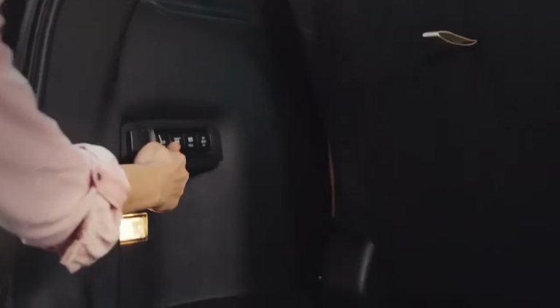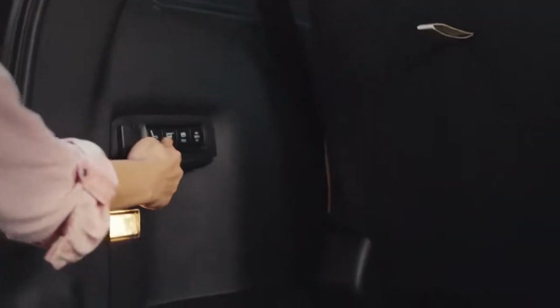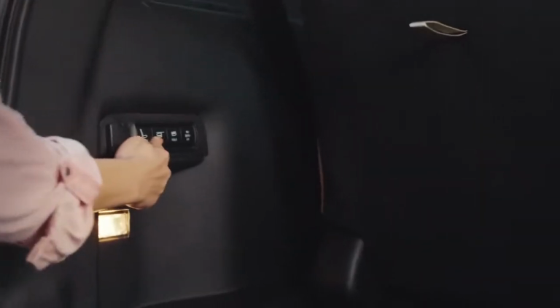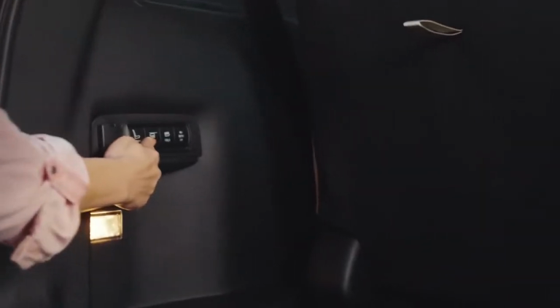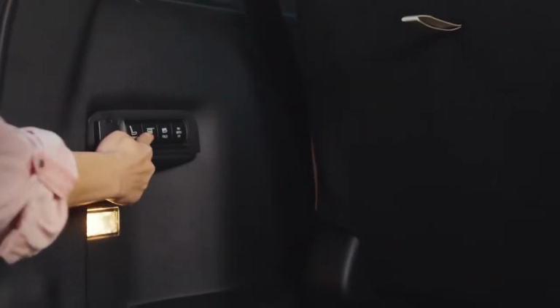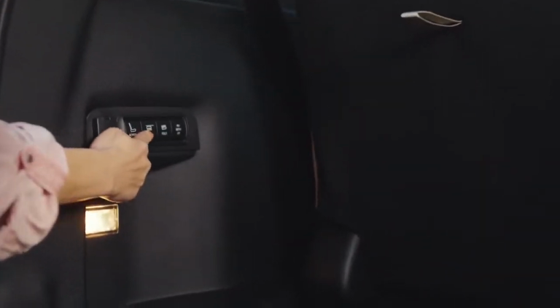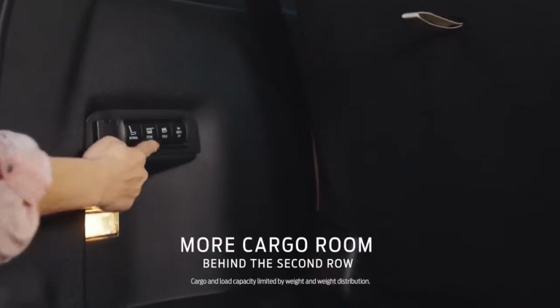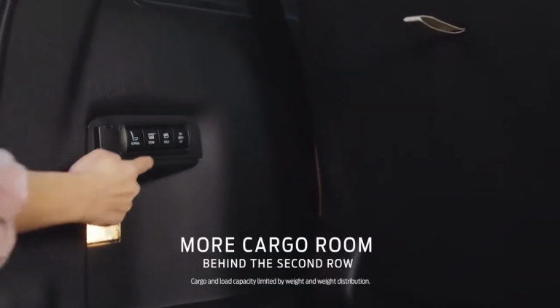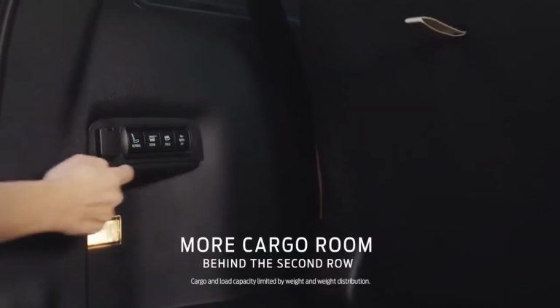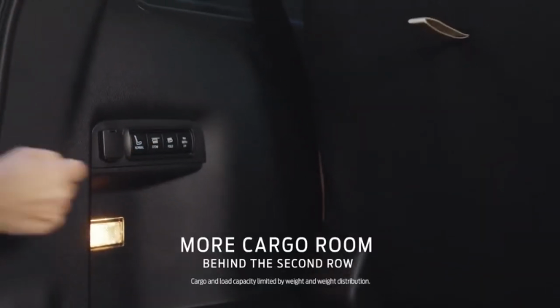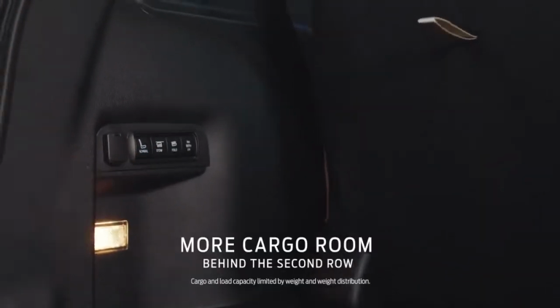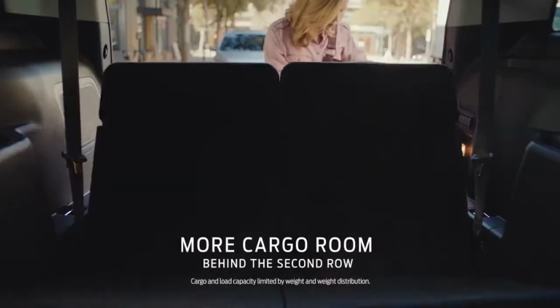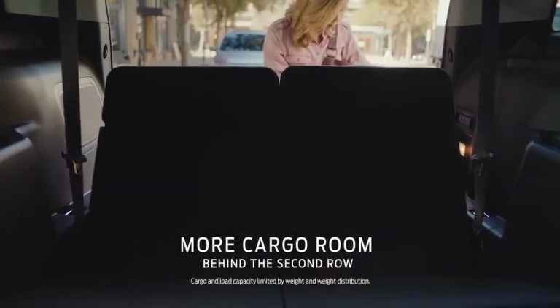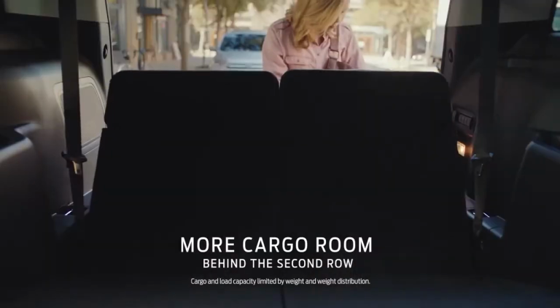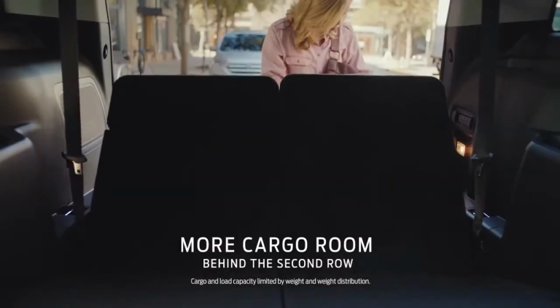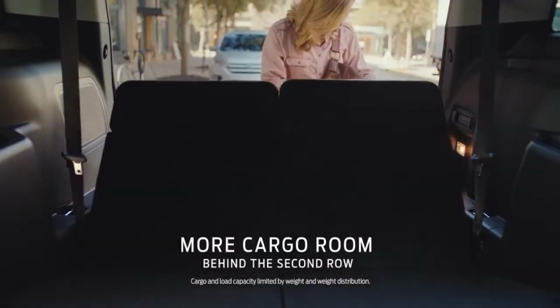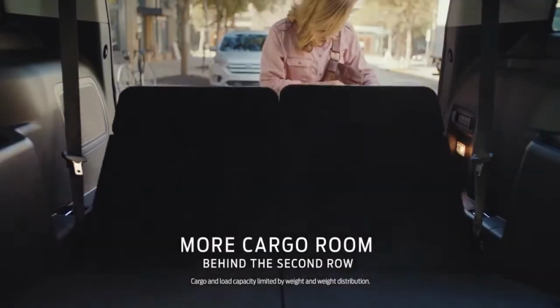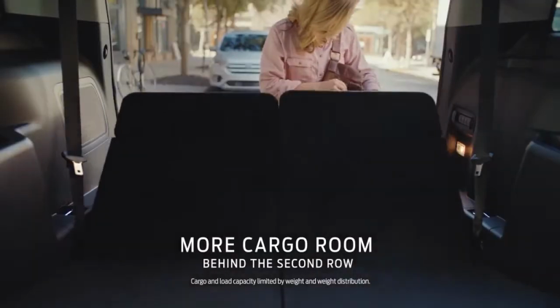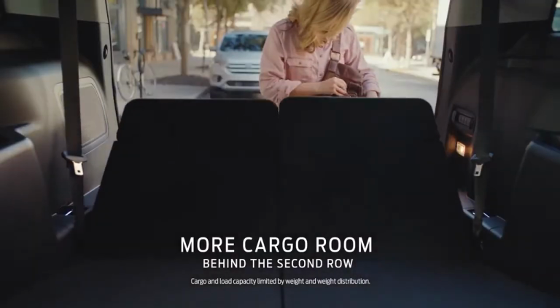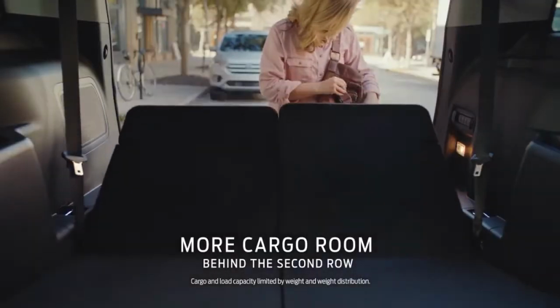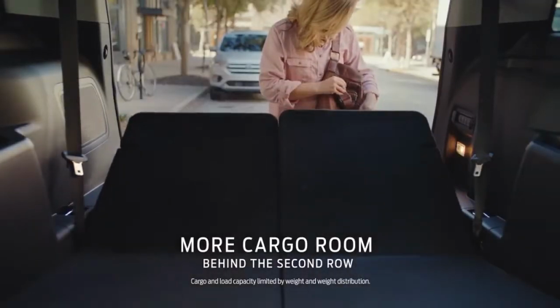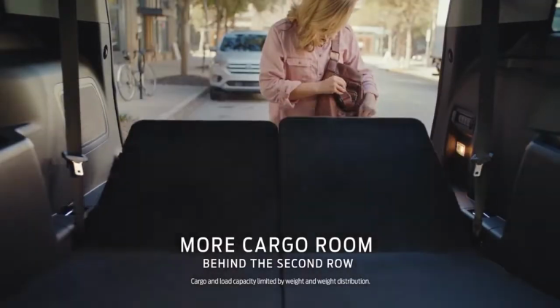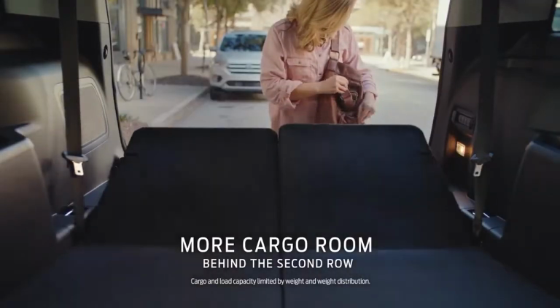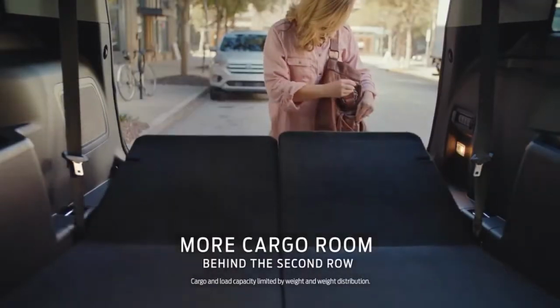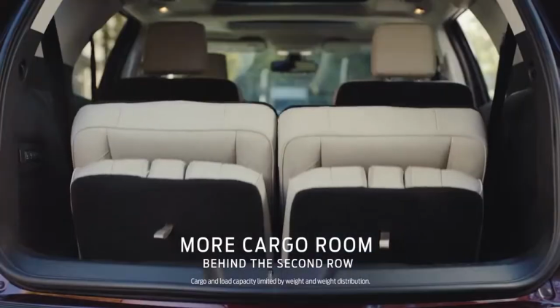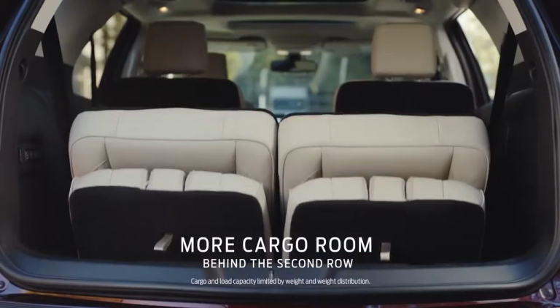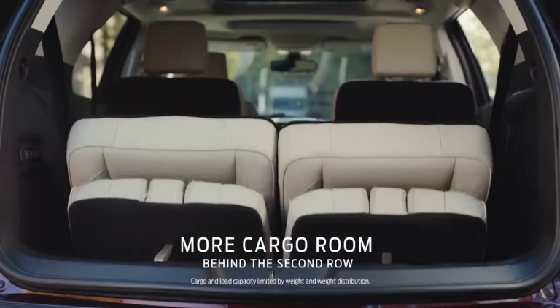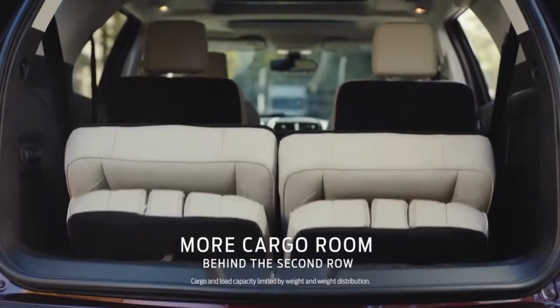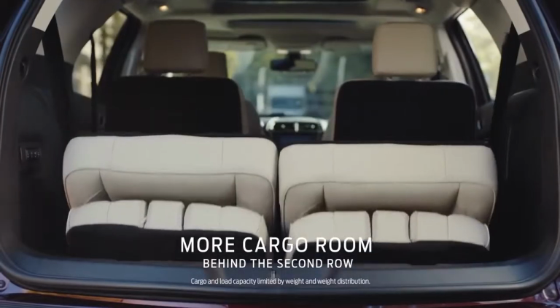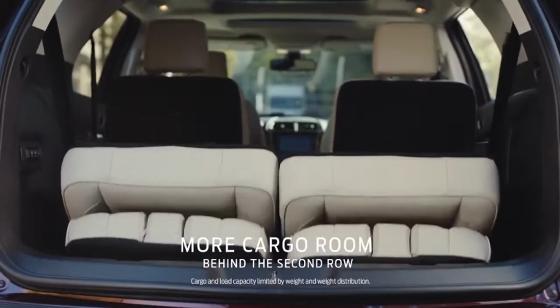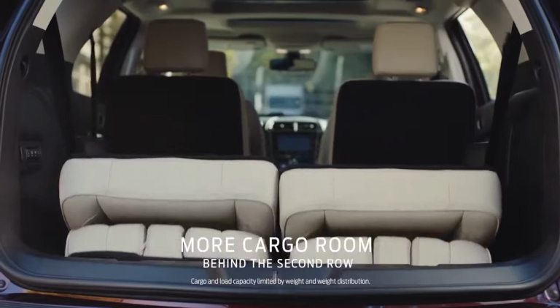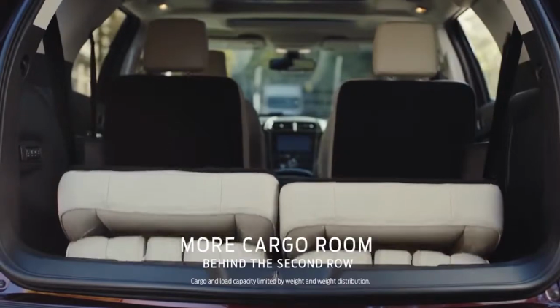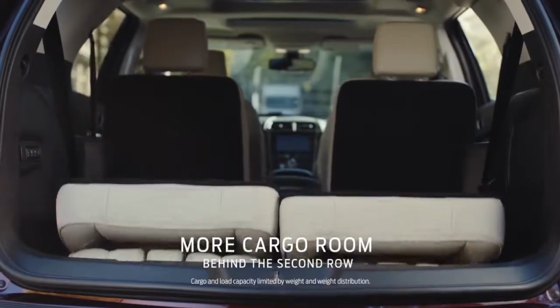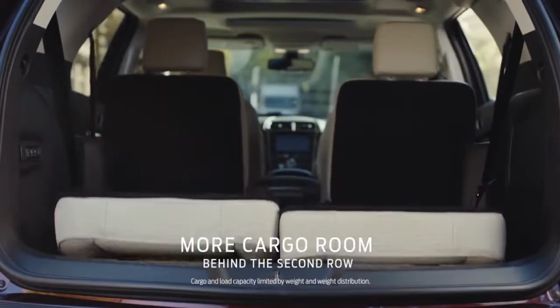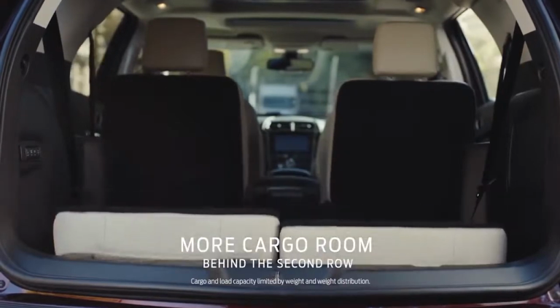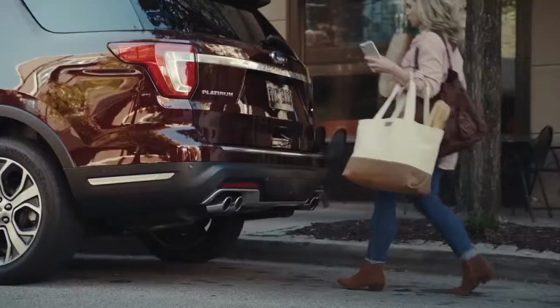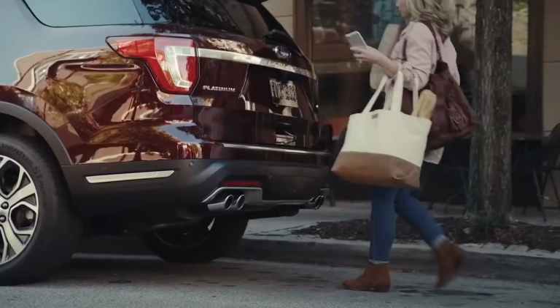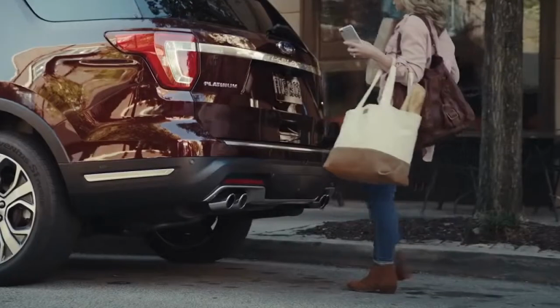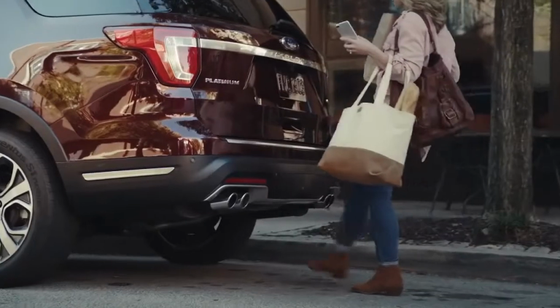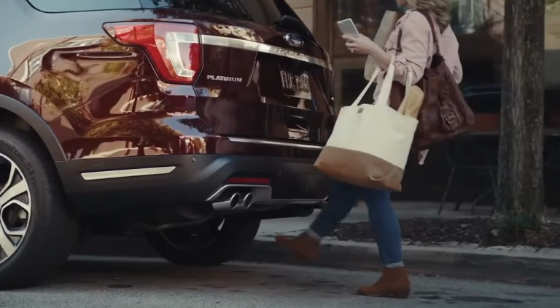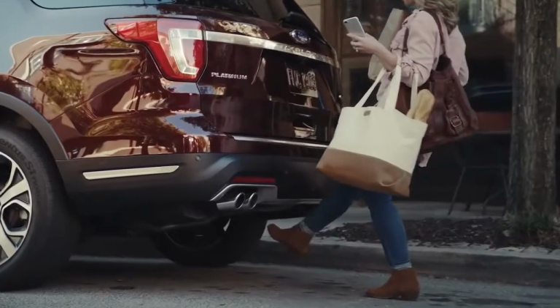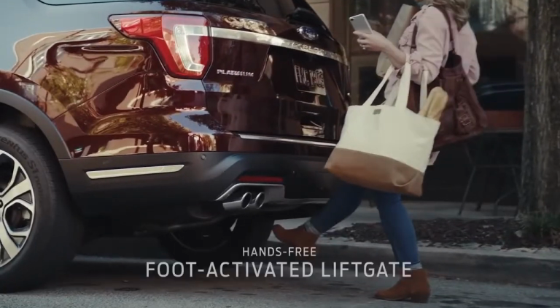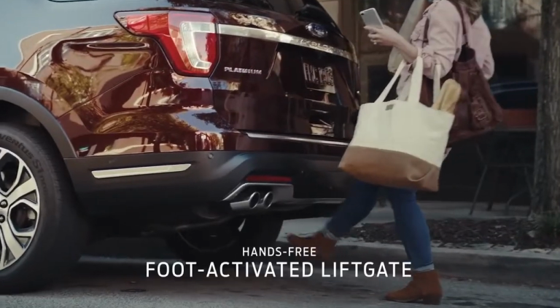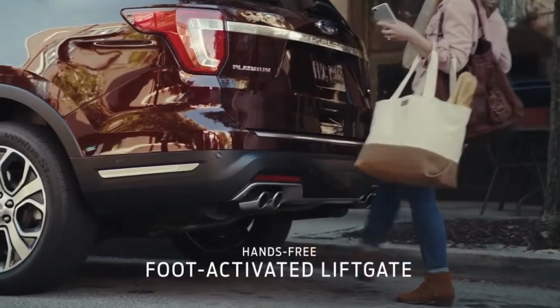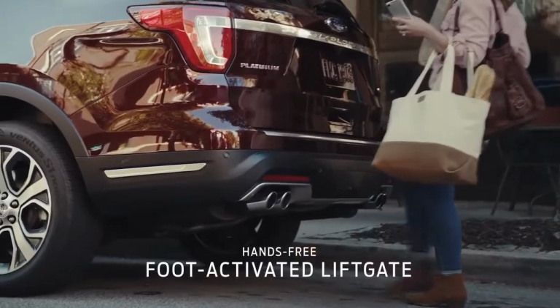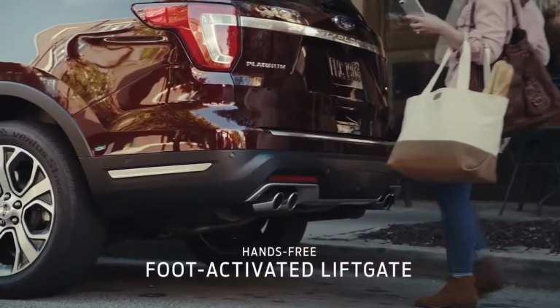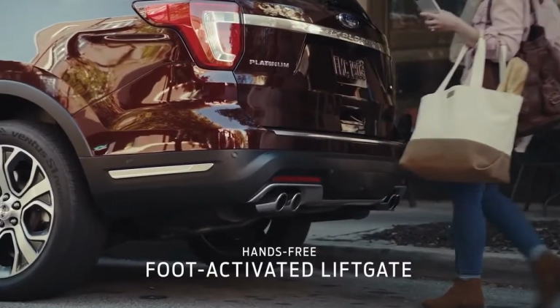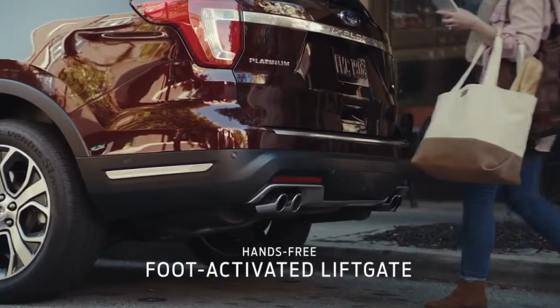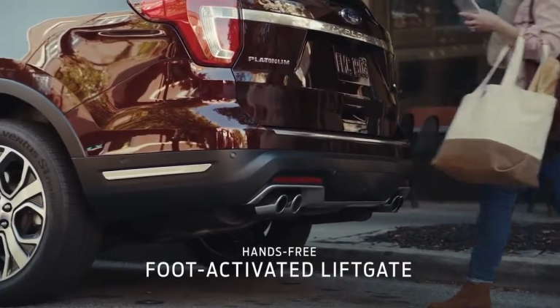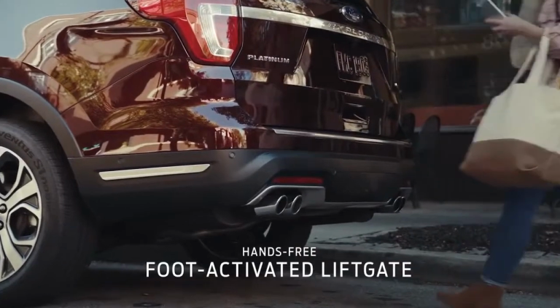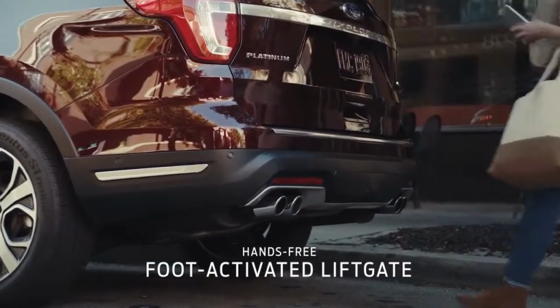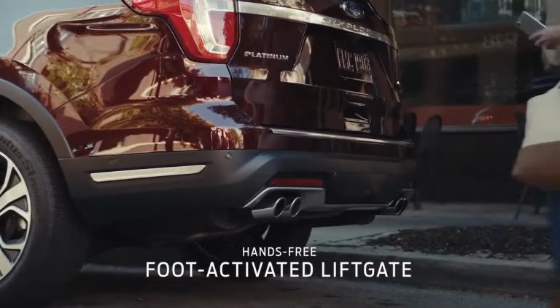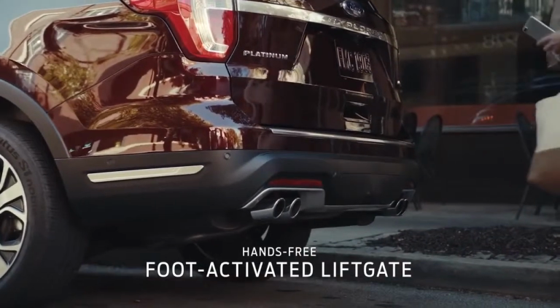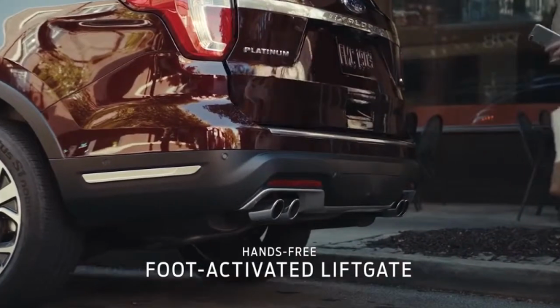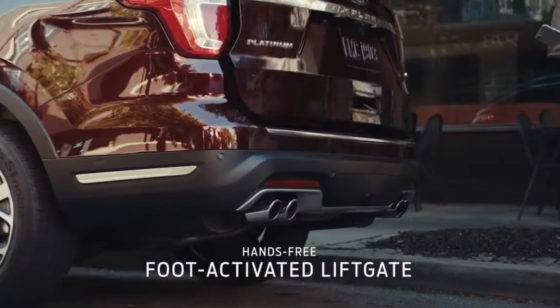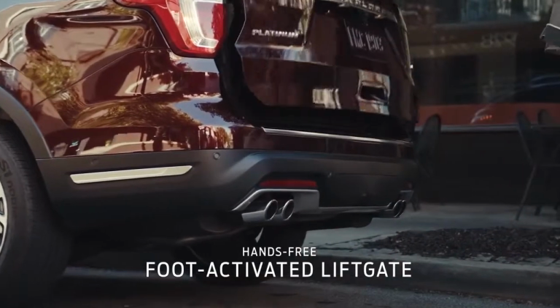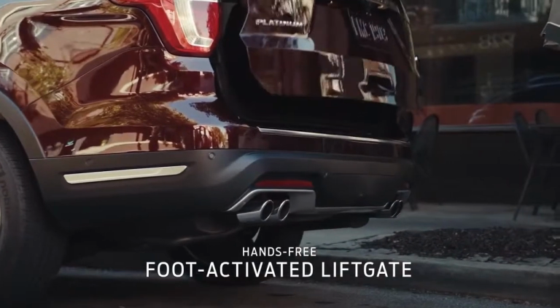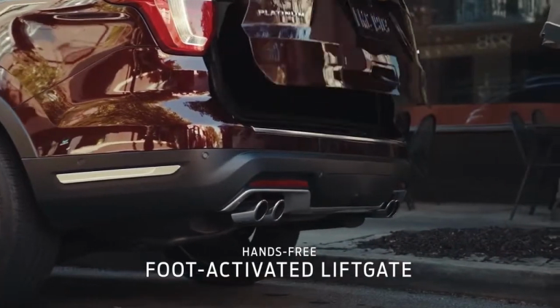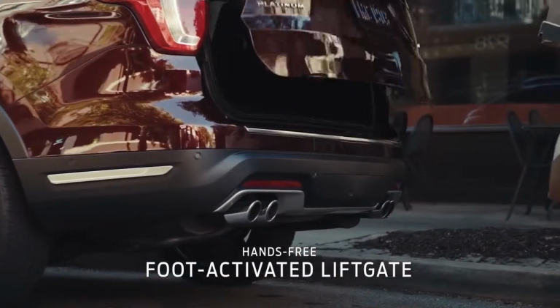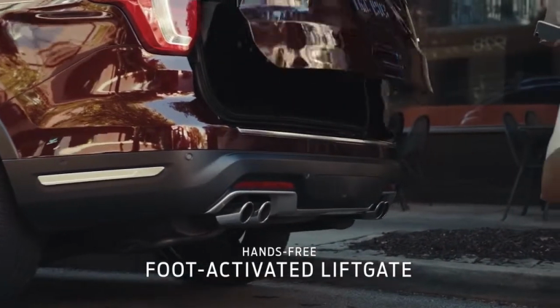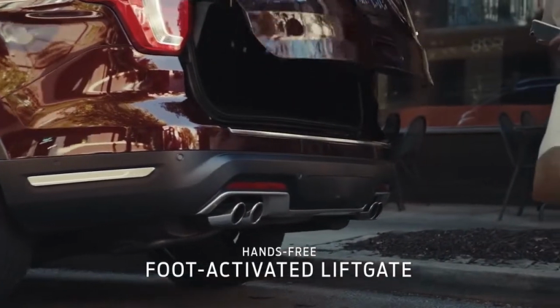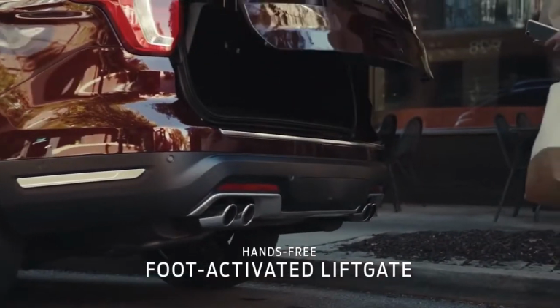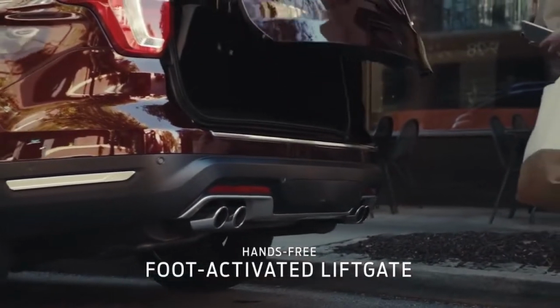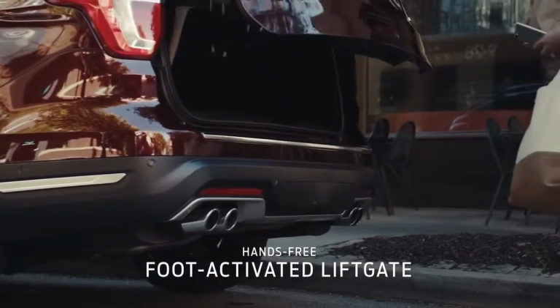More room for your stuff, too. More than Grand Cherokee. And a hands-free liftgate makes loading and unloading easier in Explorer.